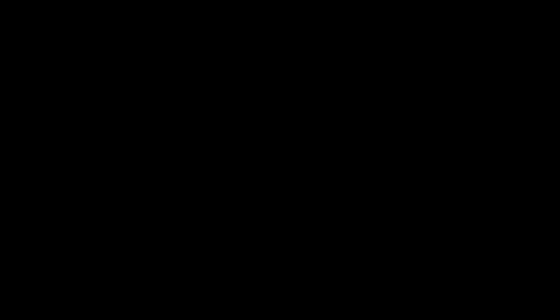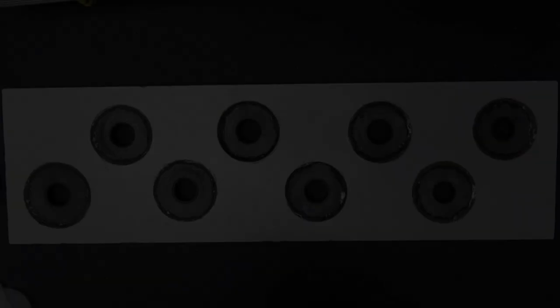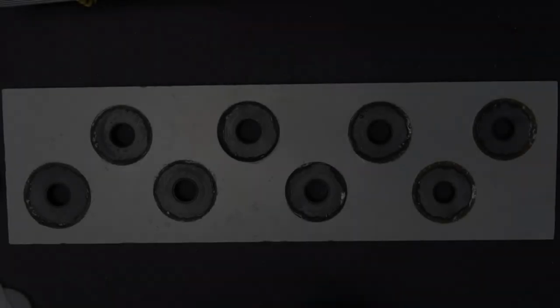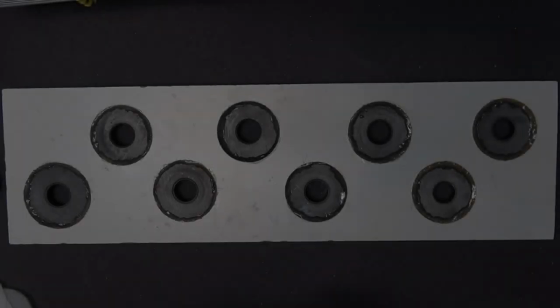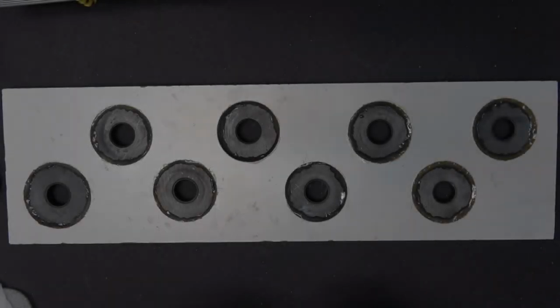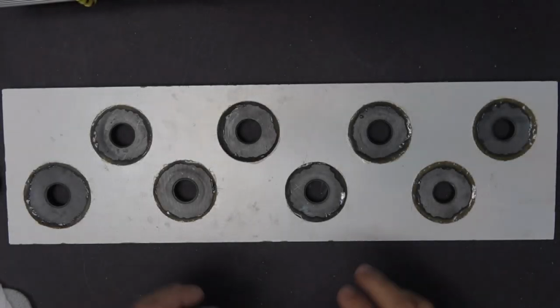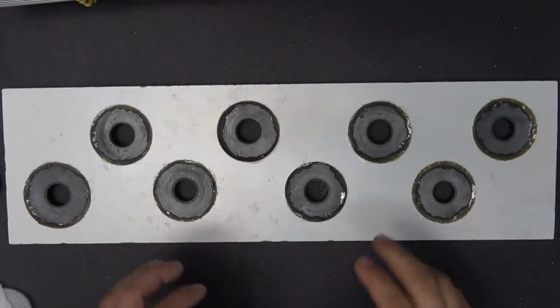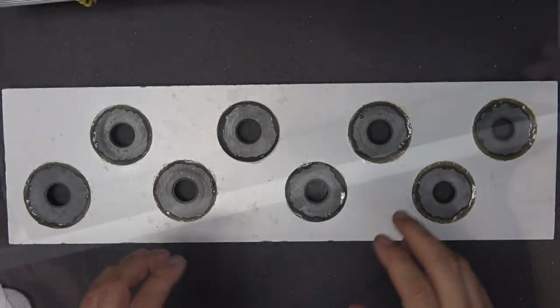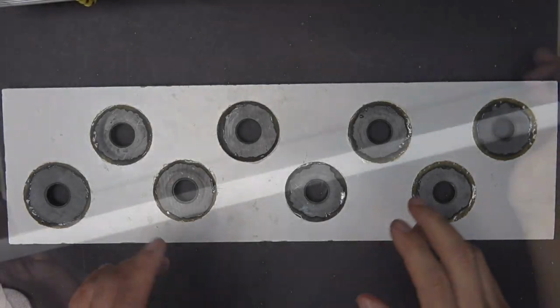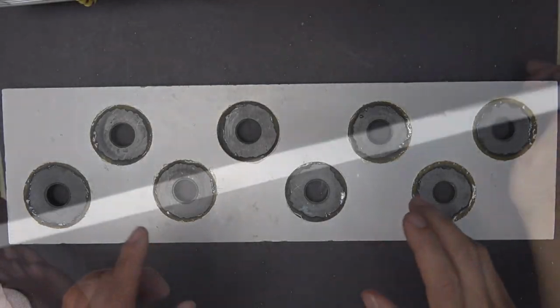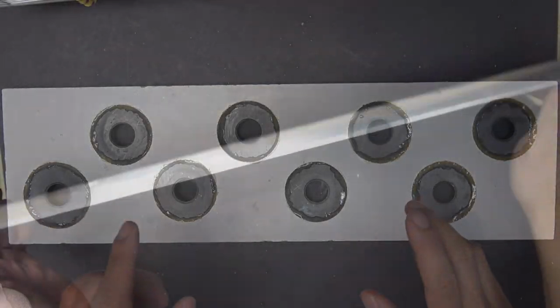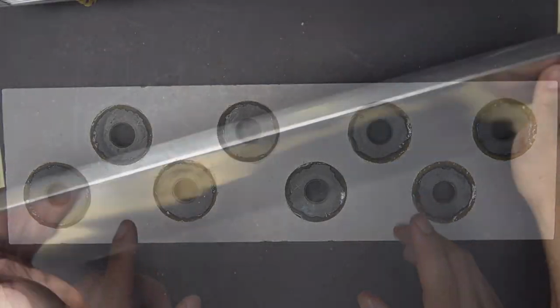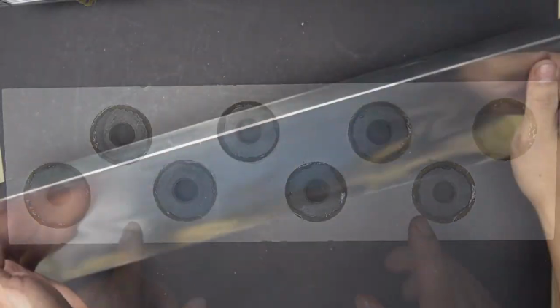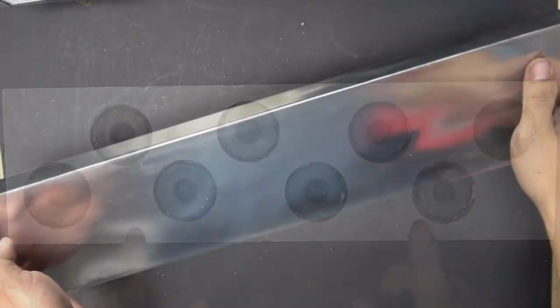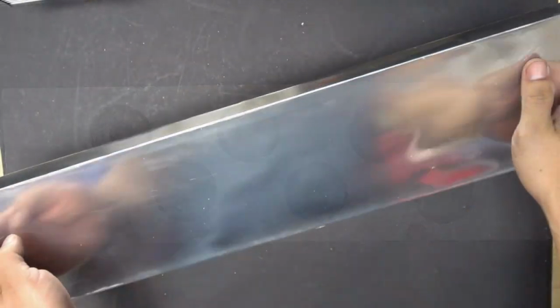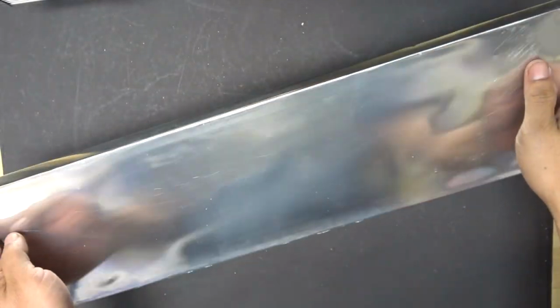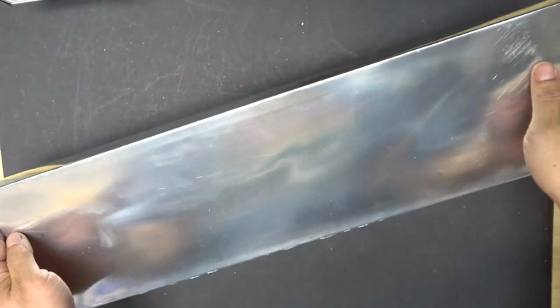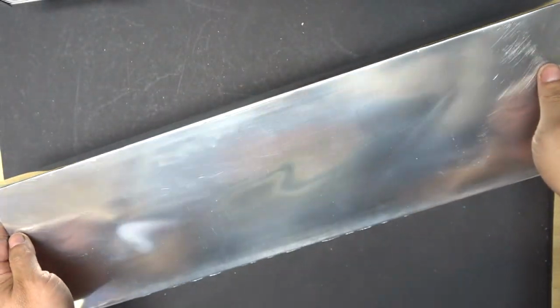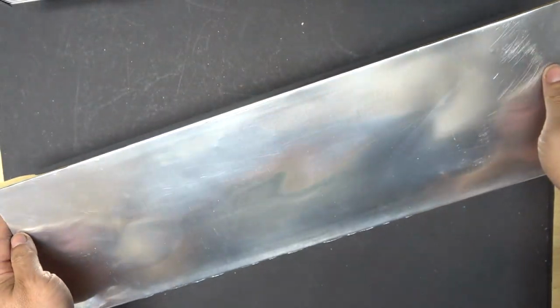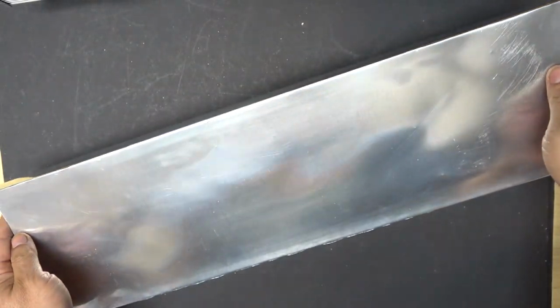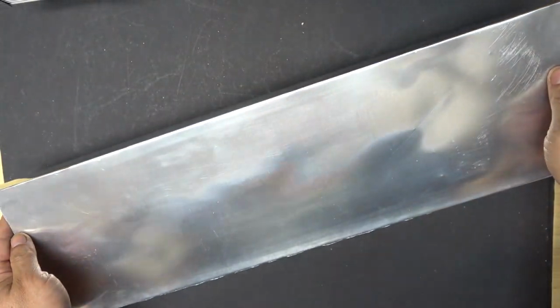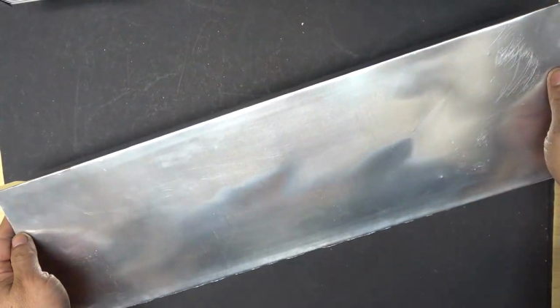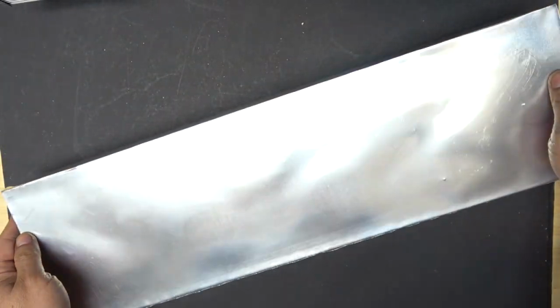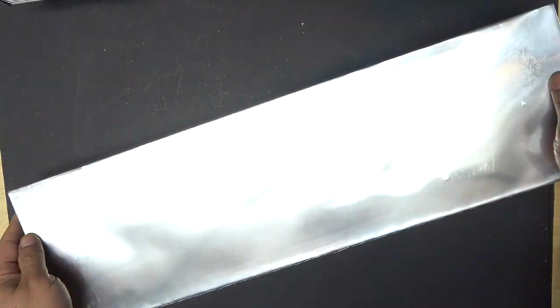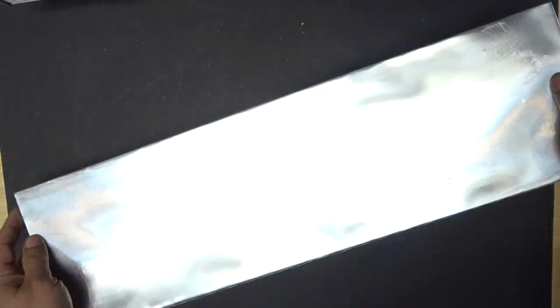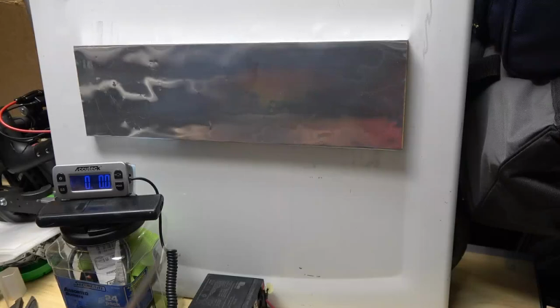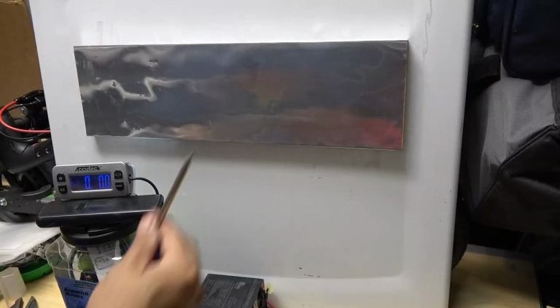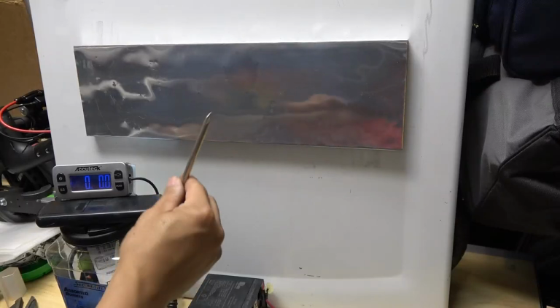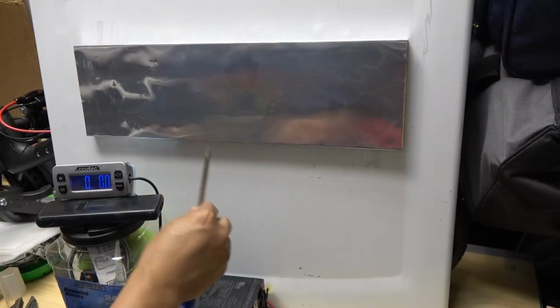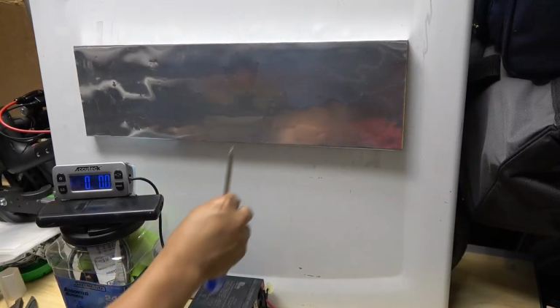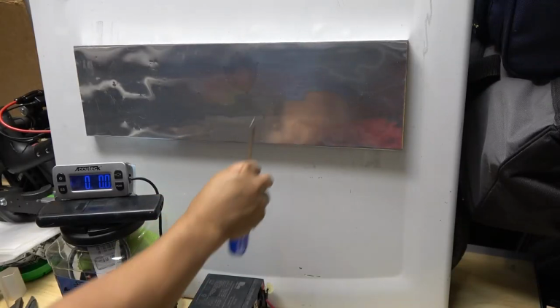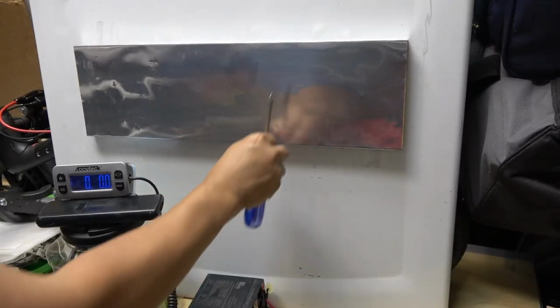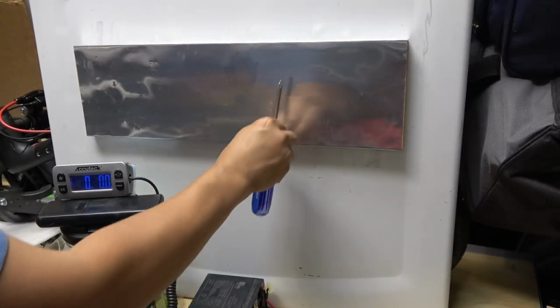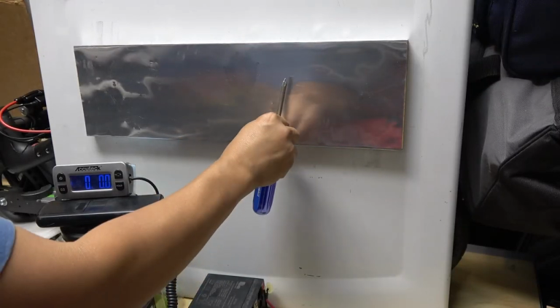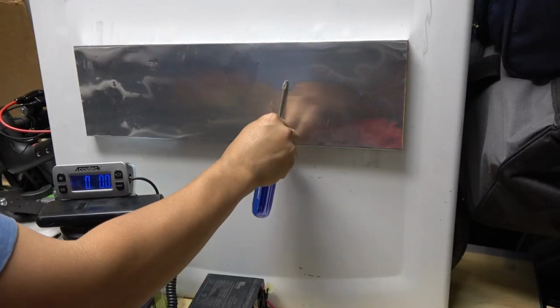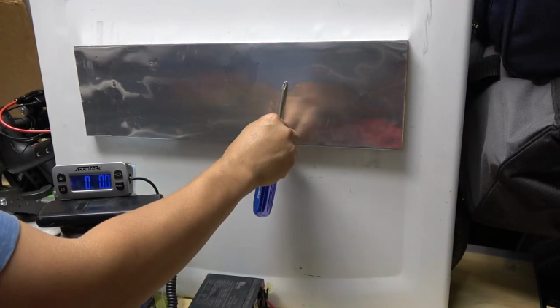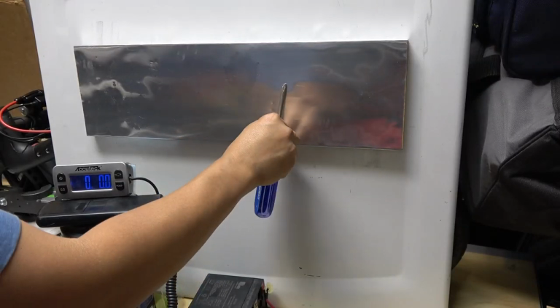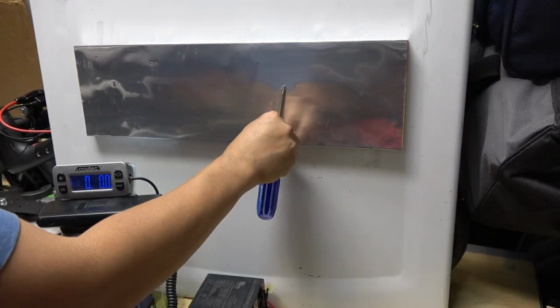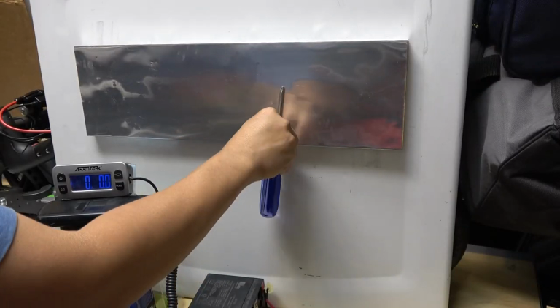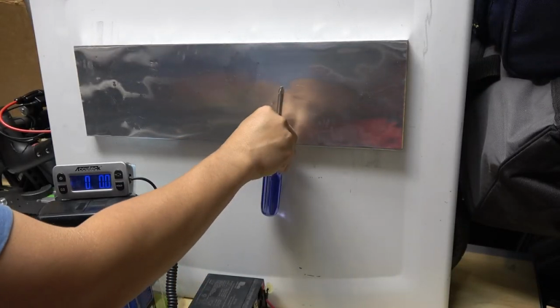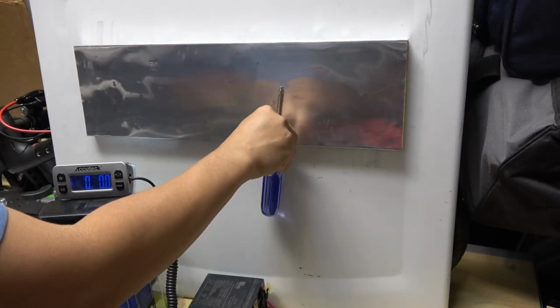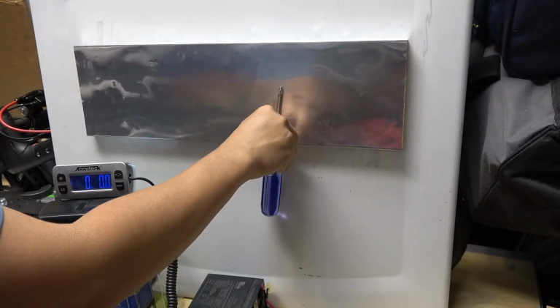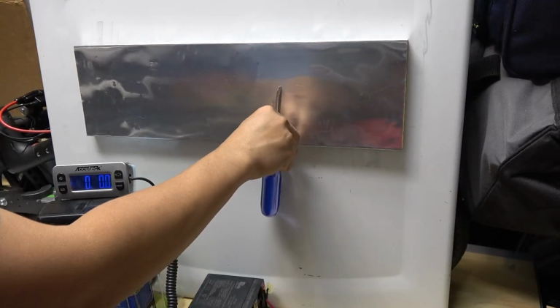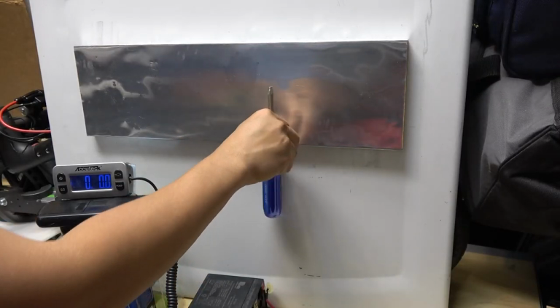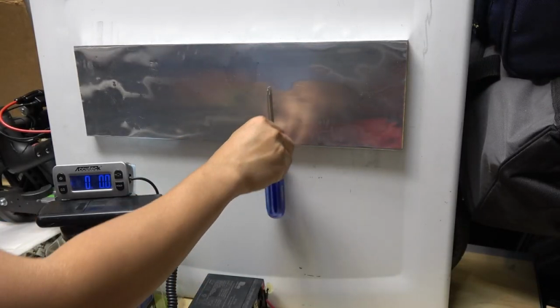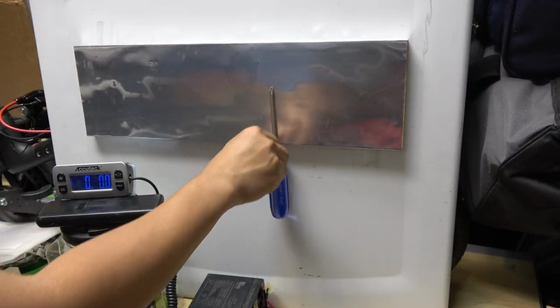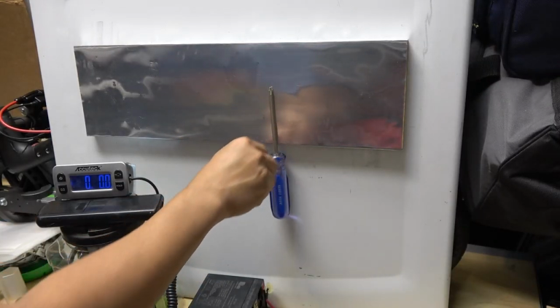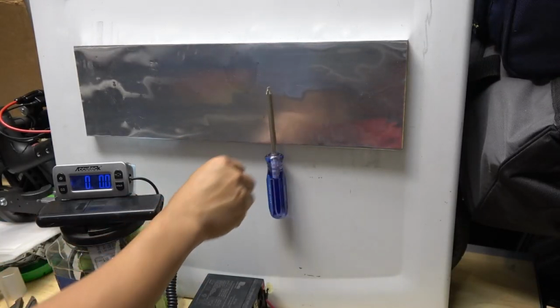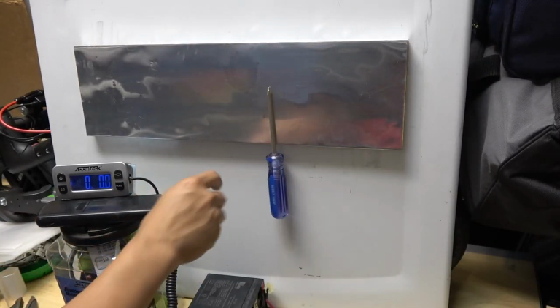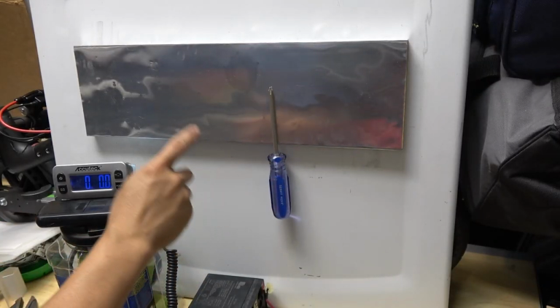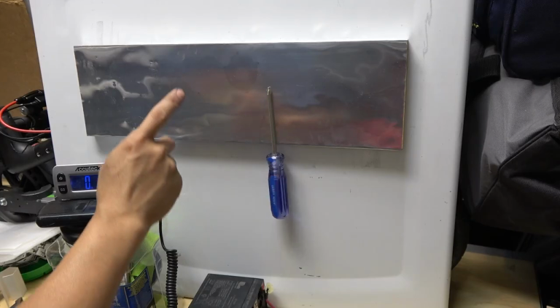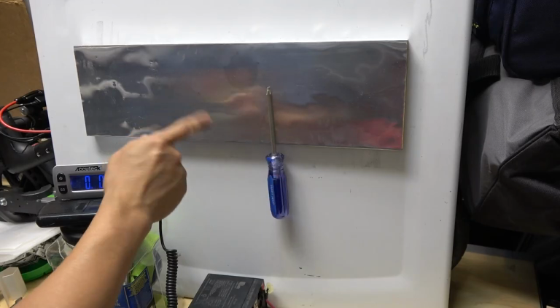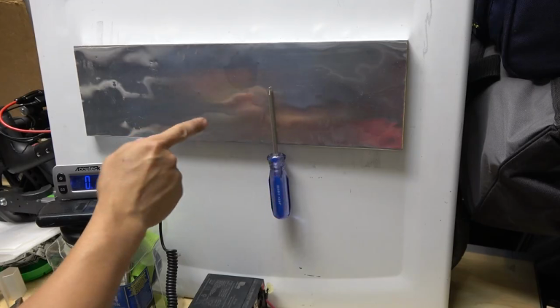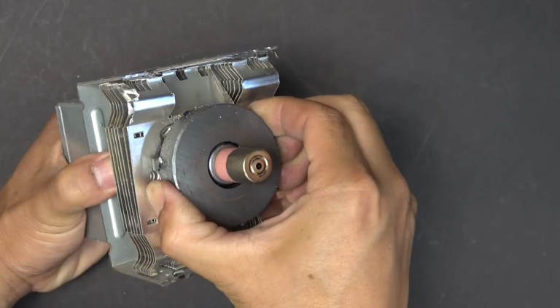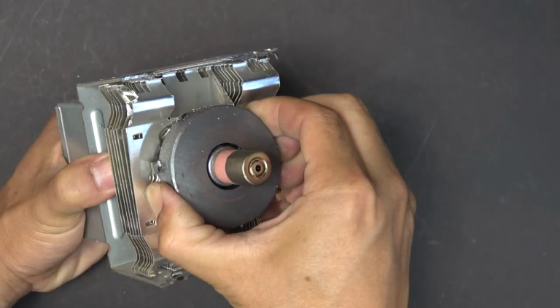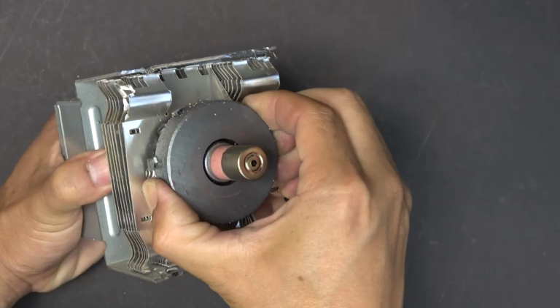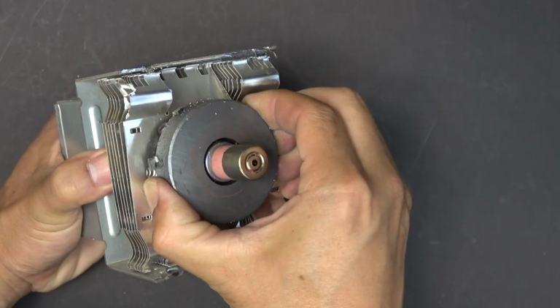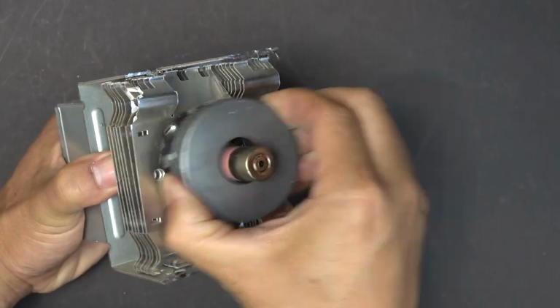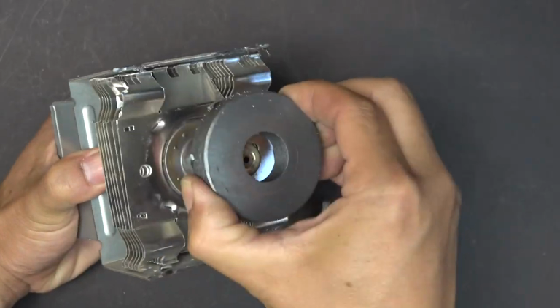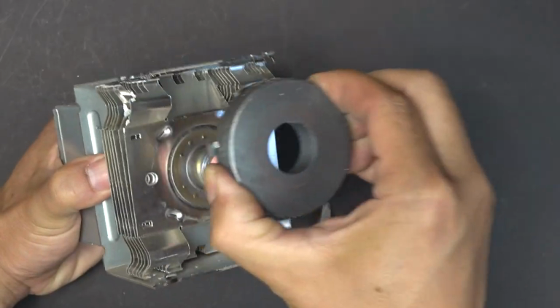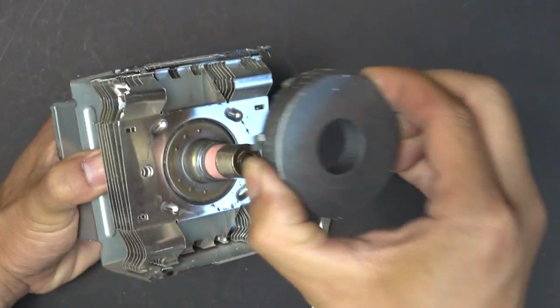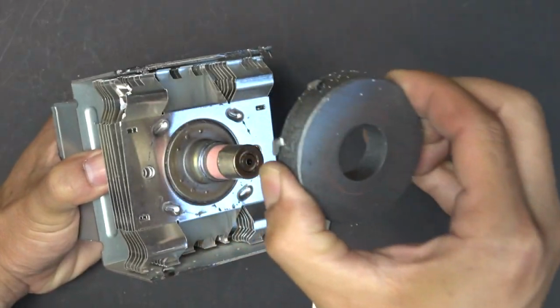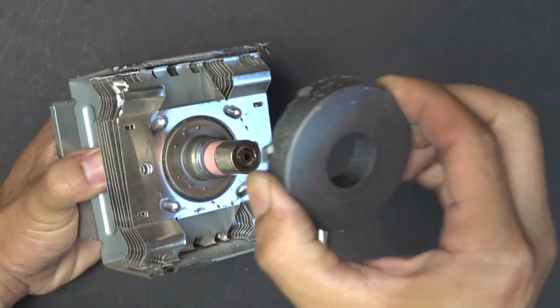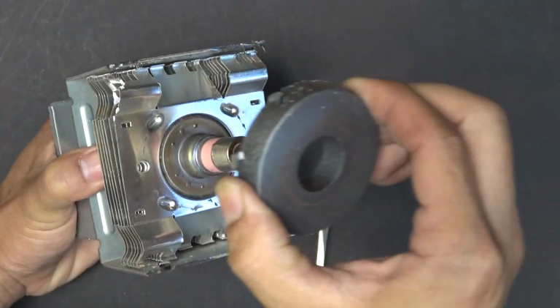Today we'll show you how to make a magnetic tool hanger for your tools from magnets salvaged from a microwave oven.